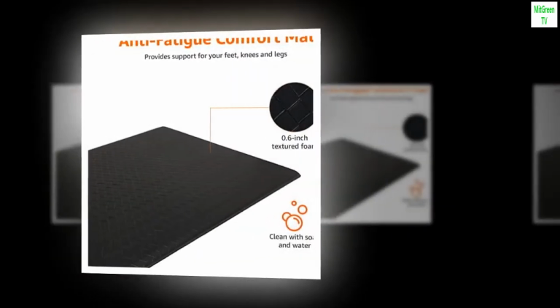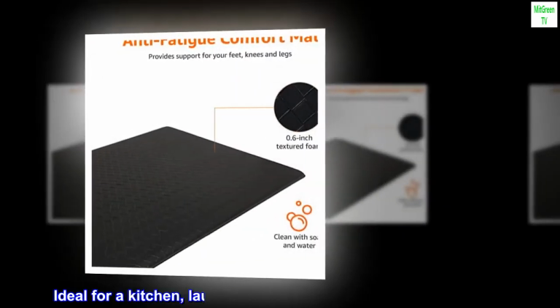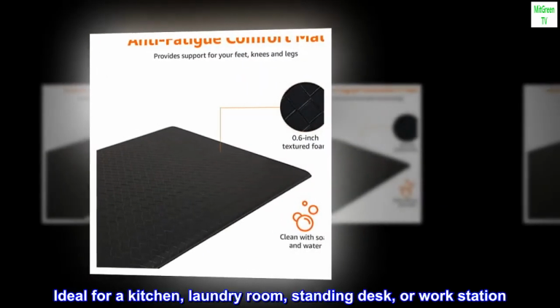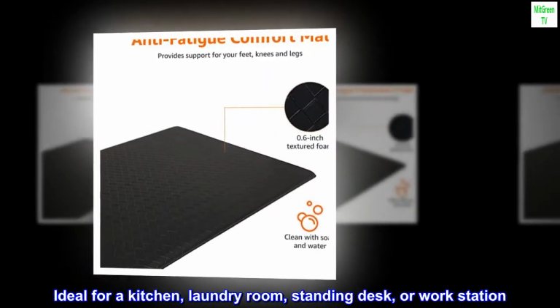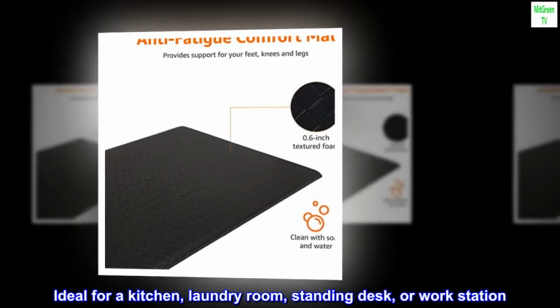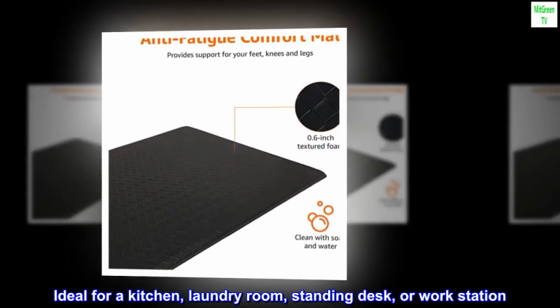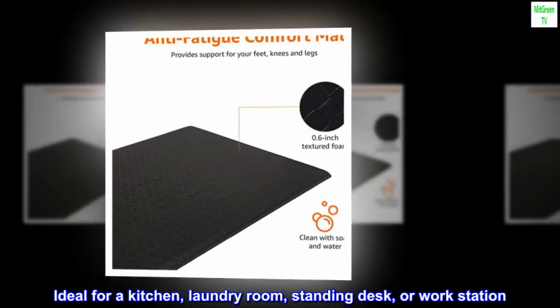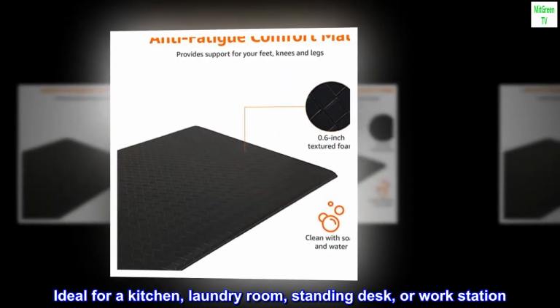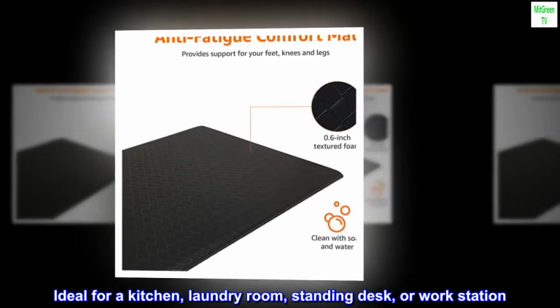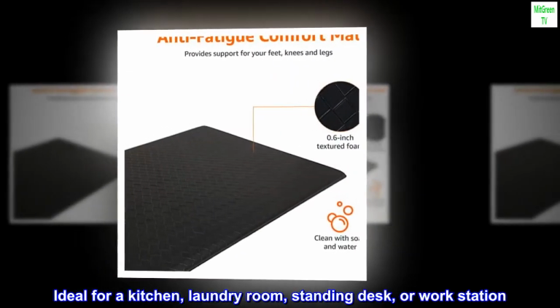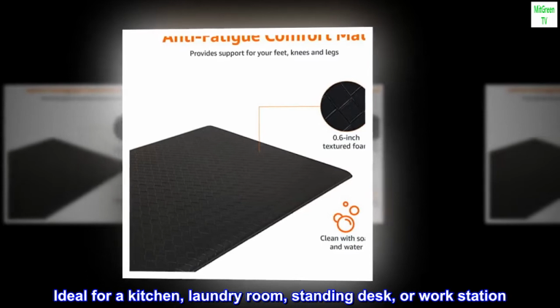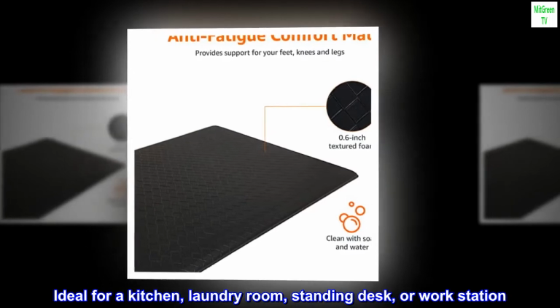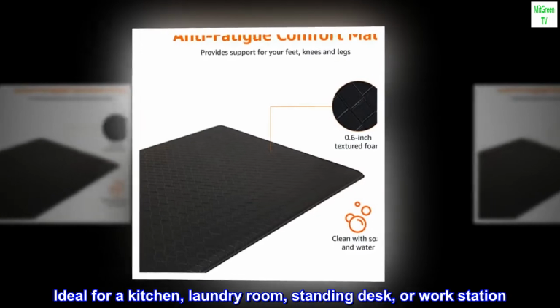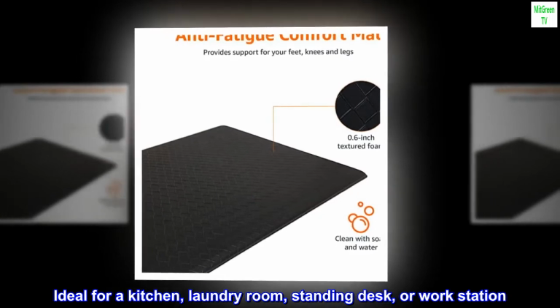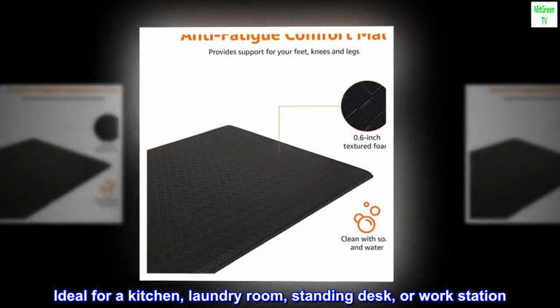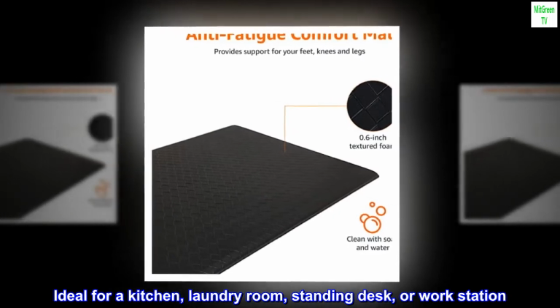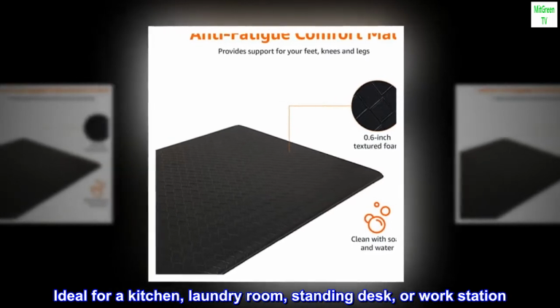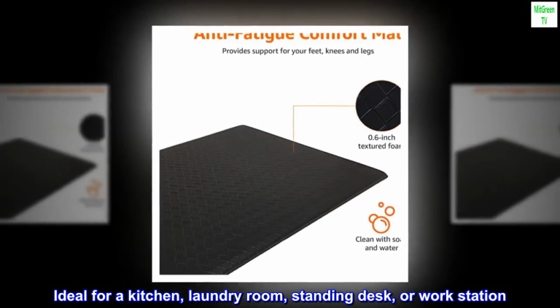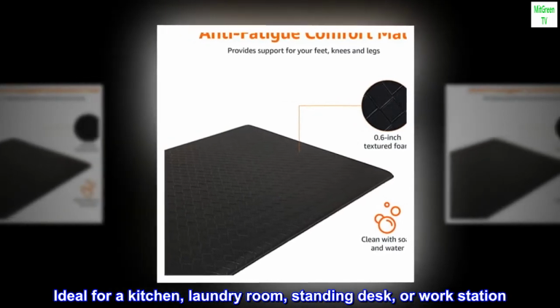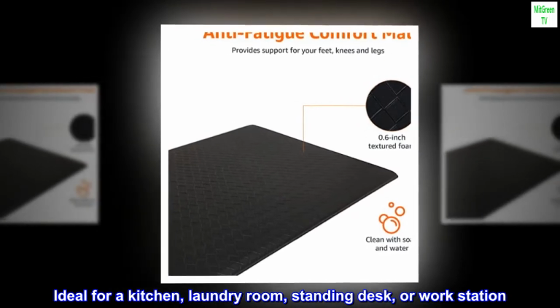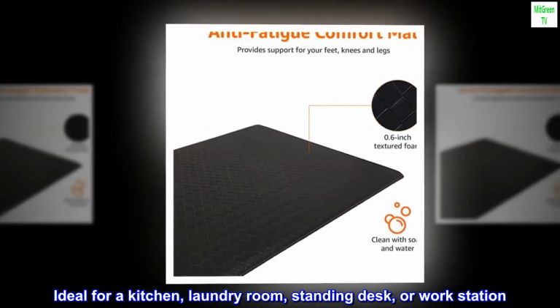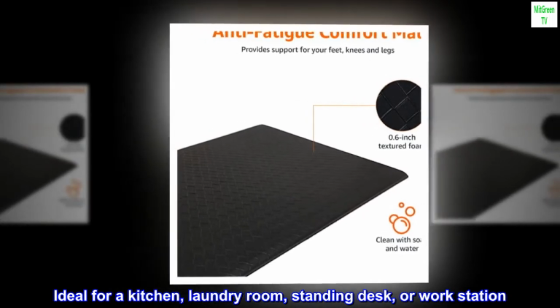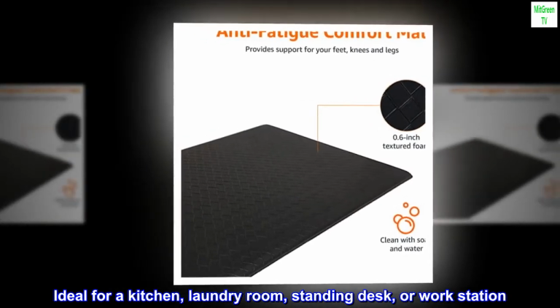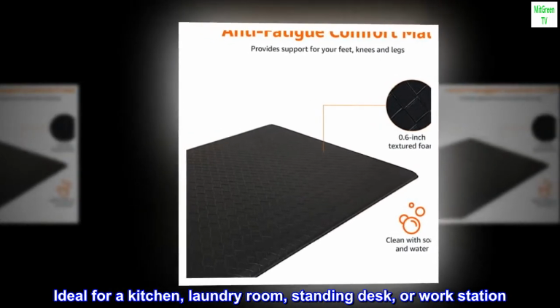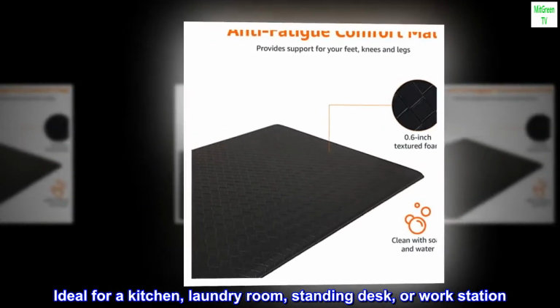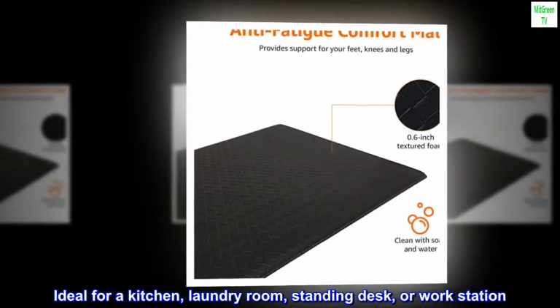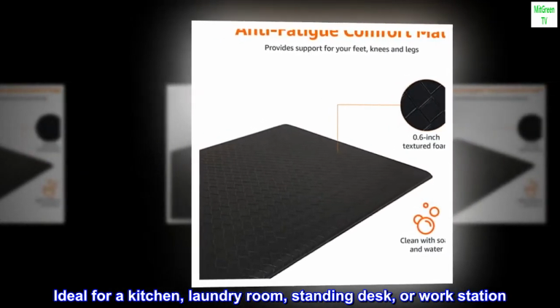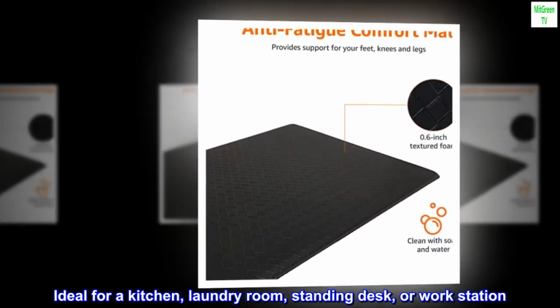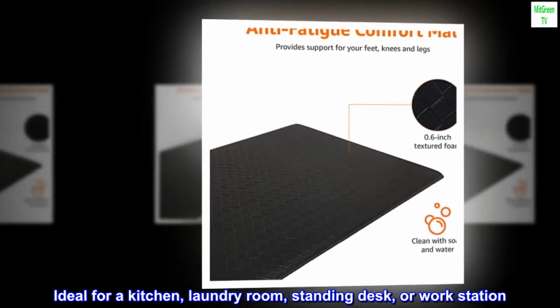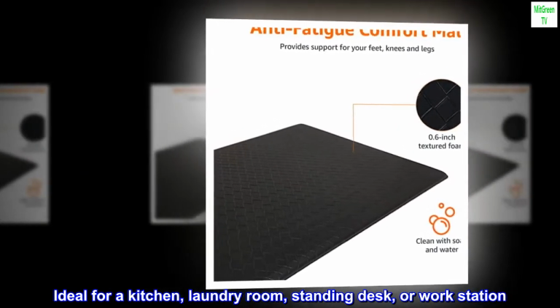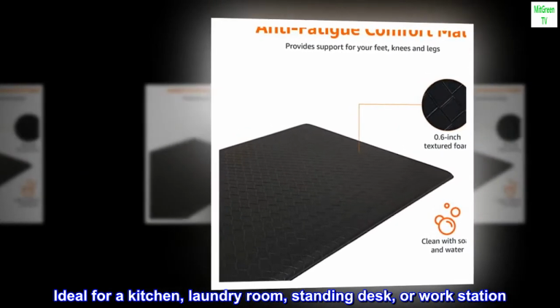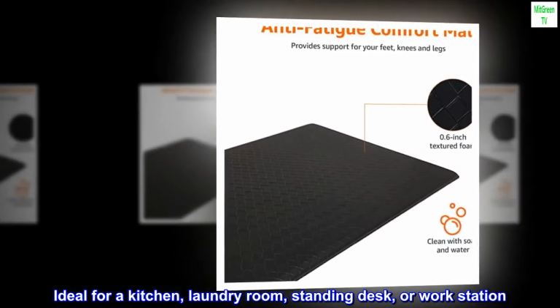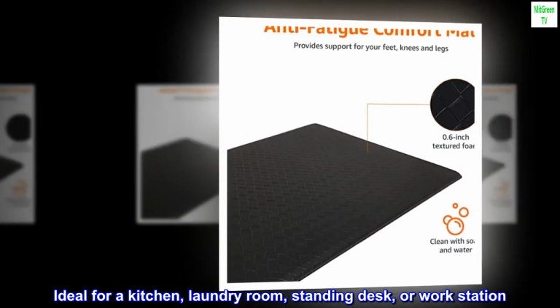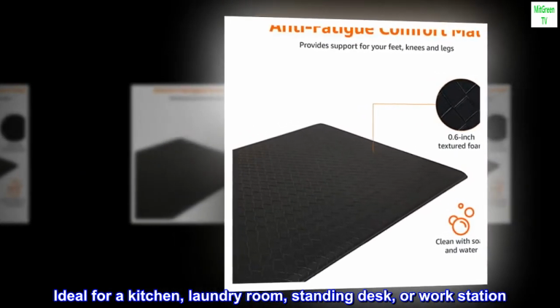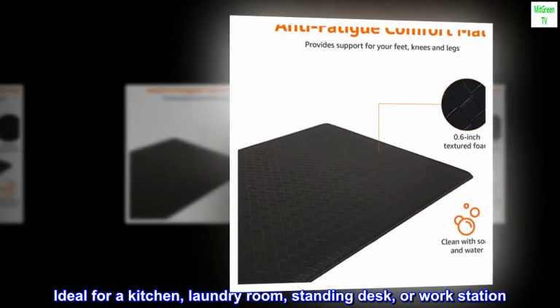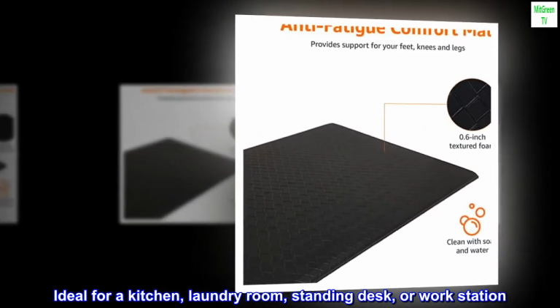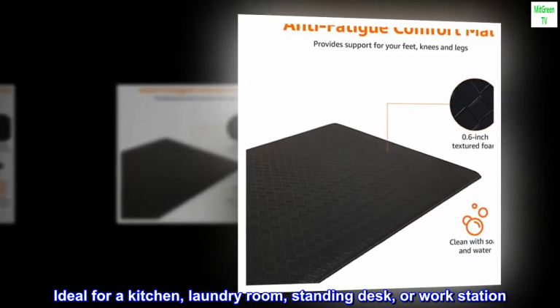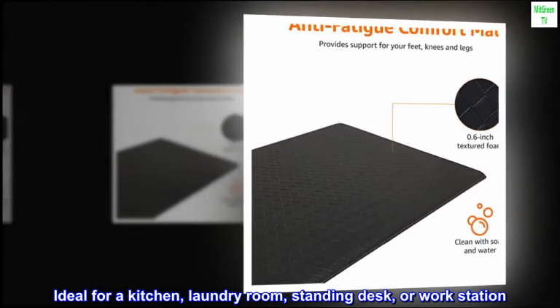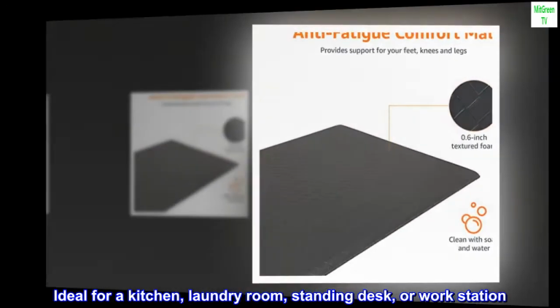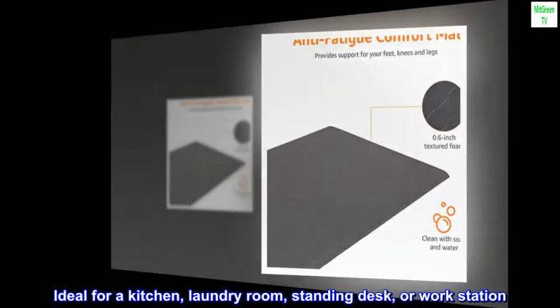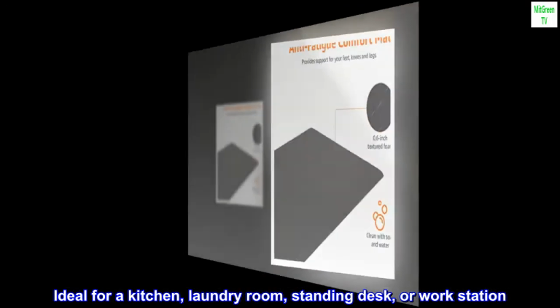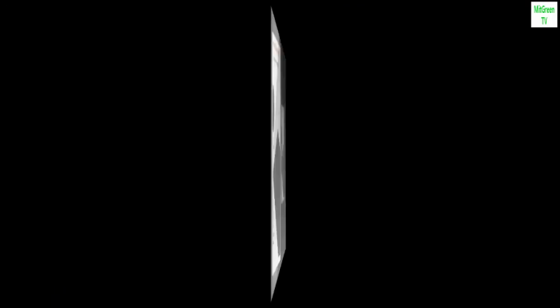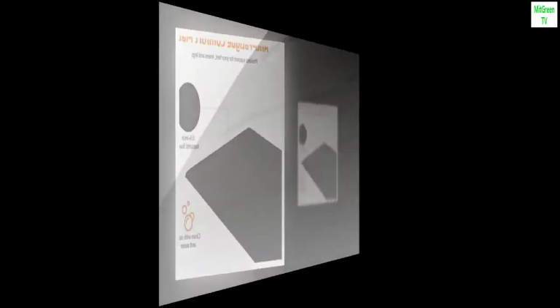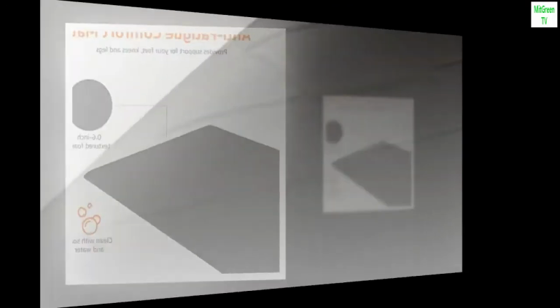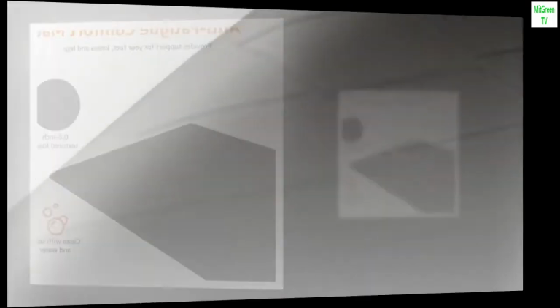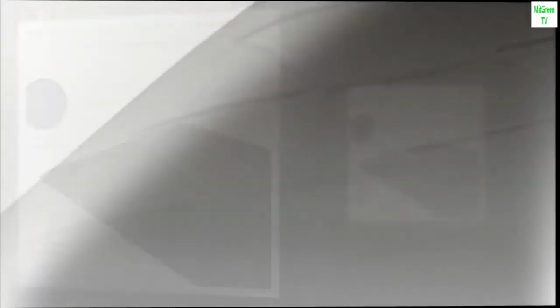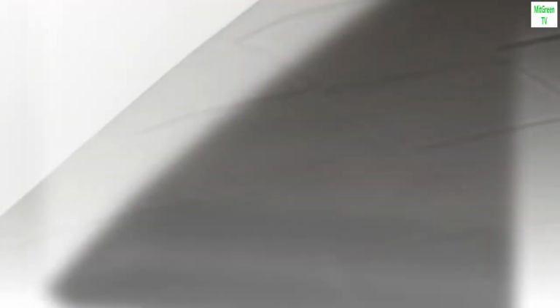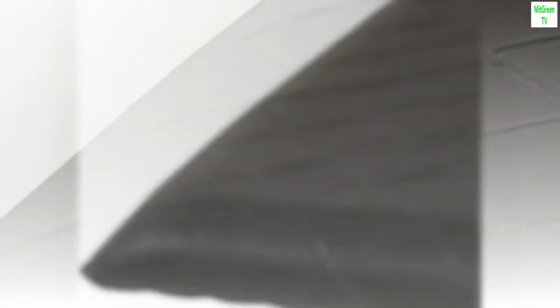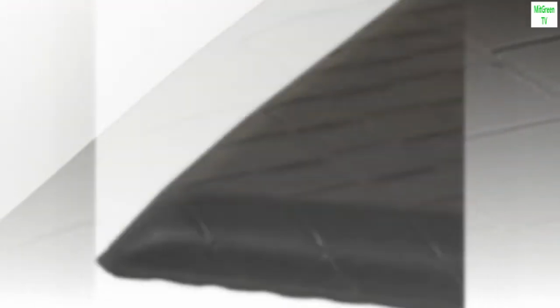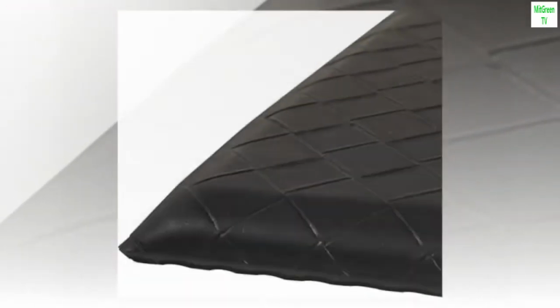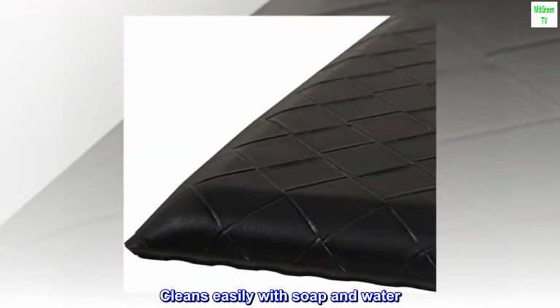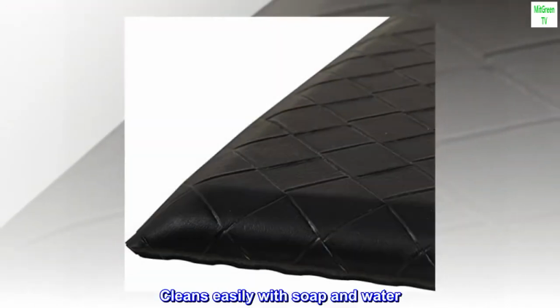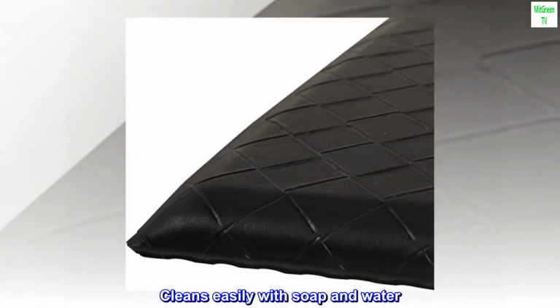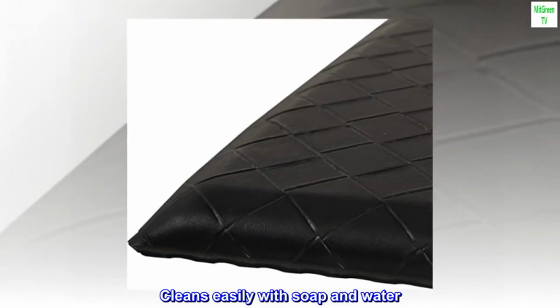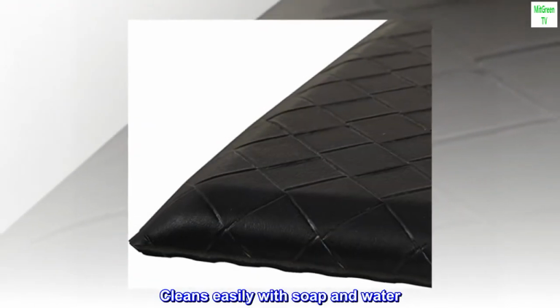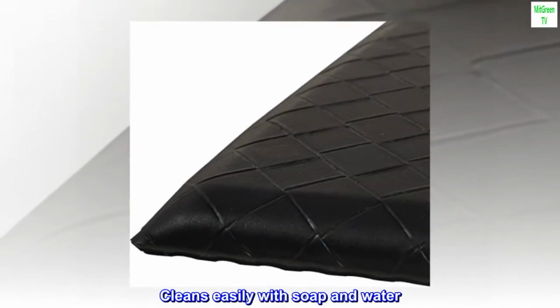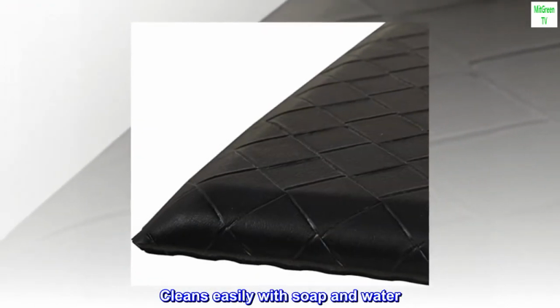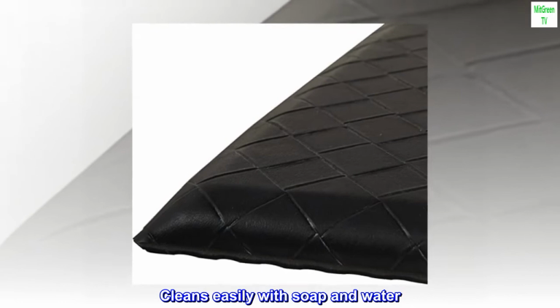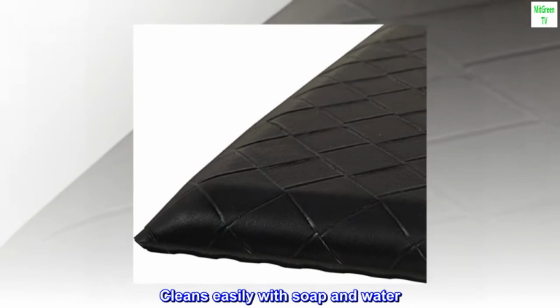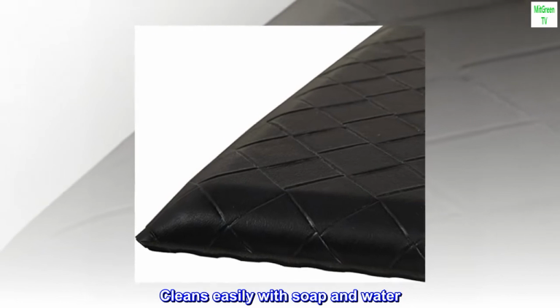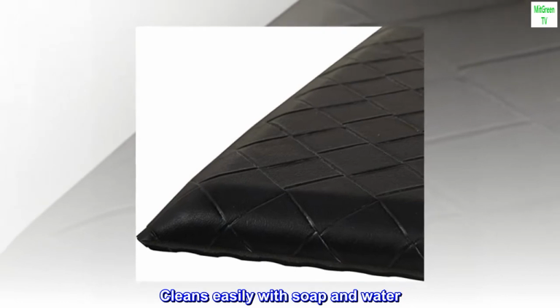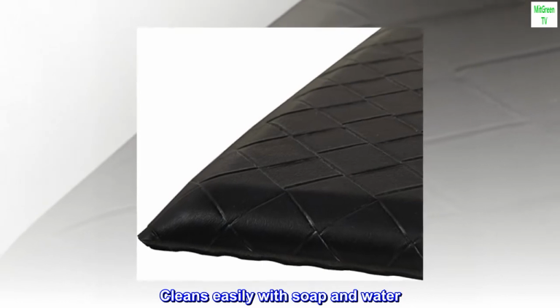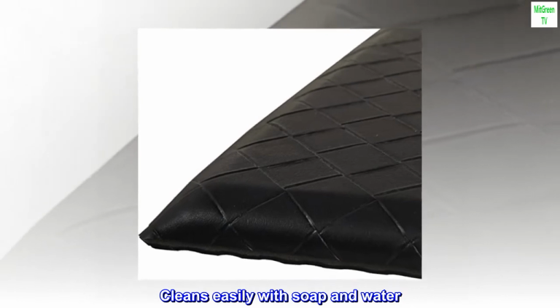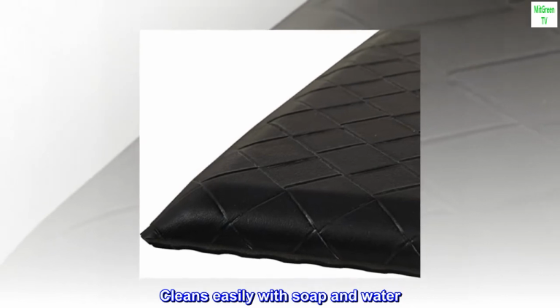Ideal for a kitchen, laundry room, standing desk, or workstation. Cleans easily with soap and water.